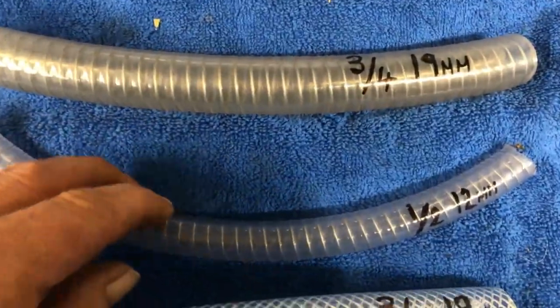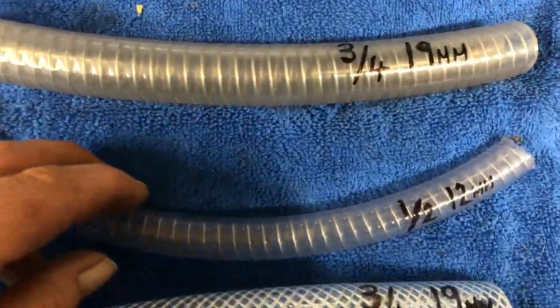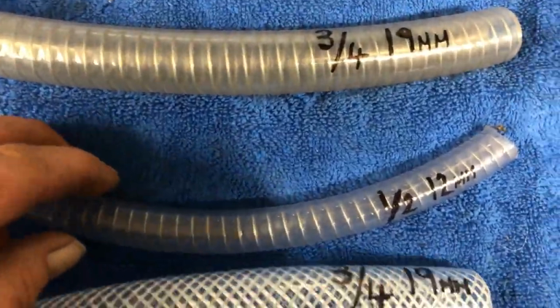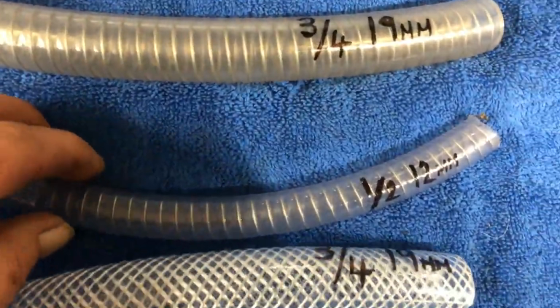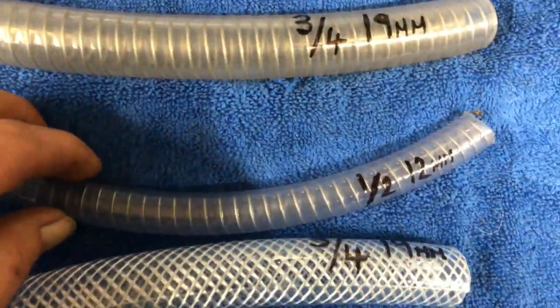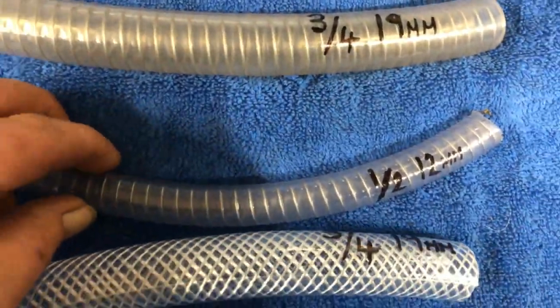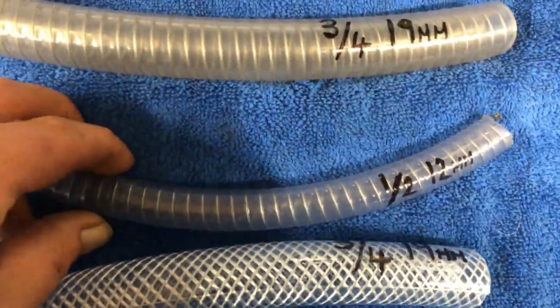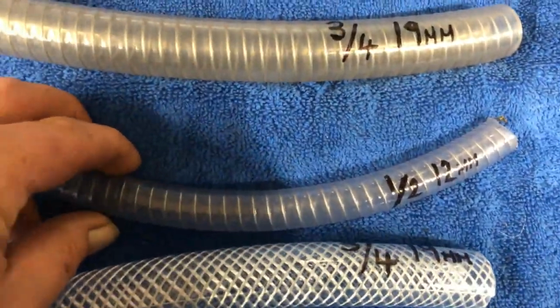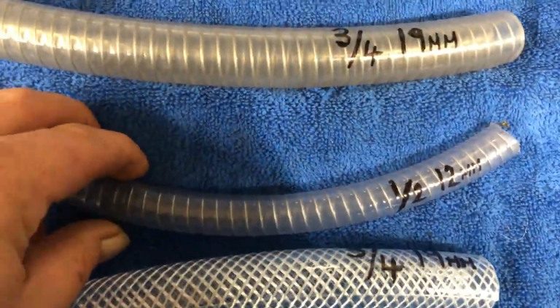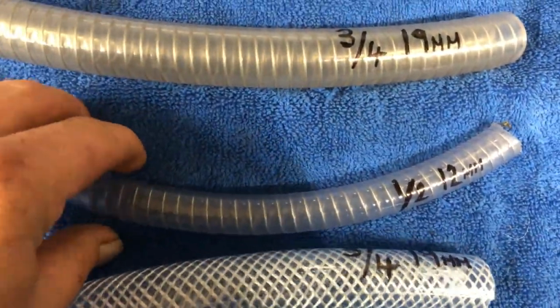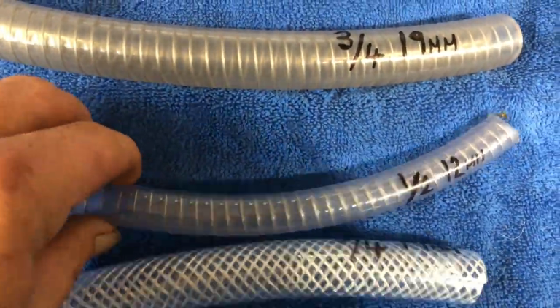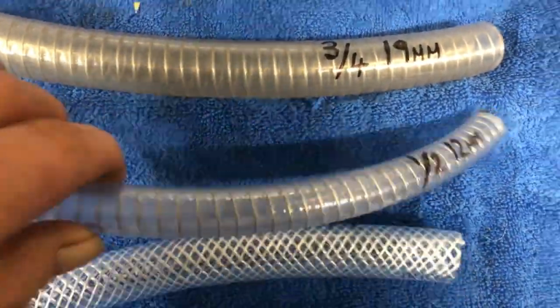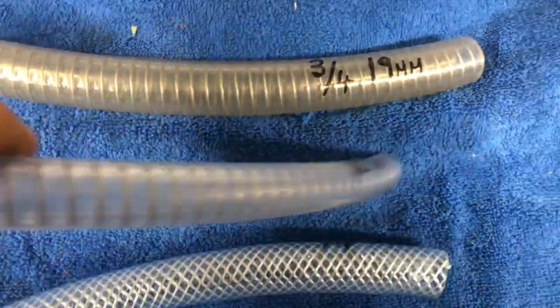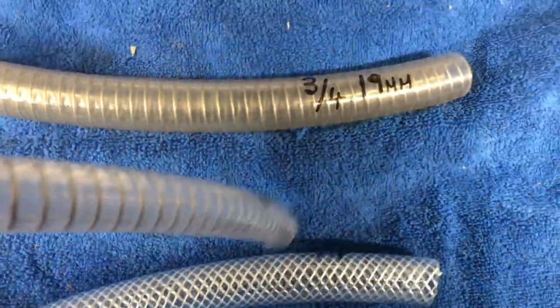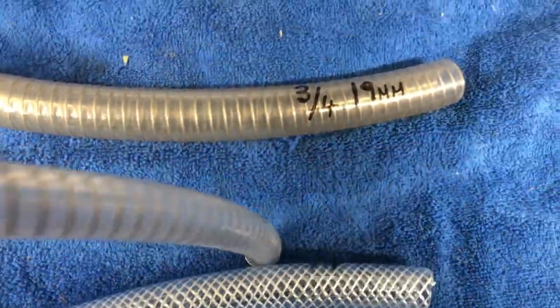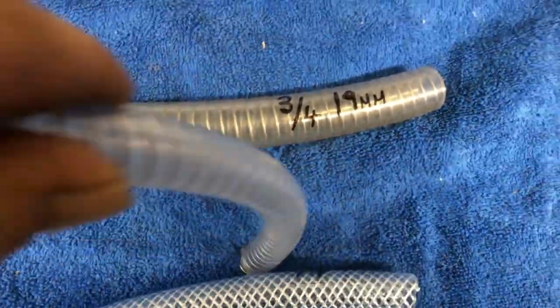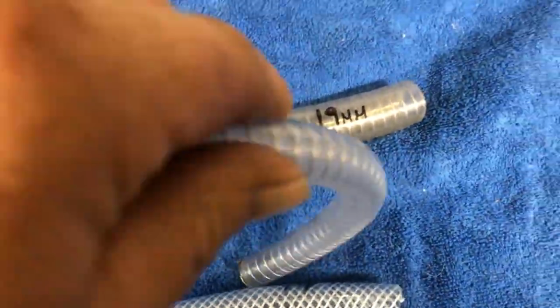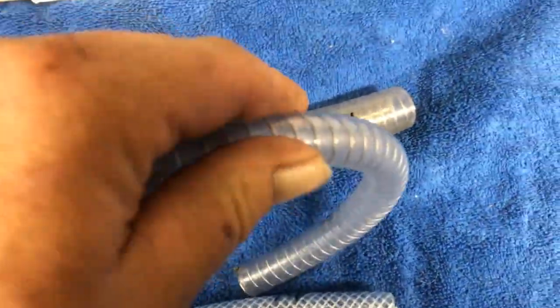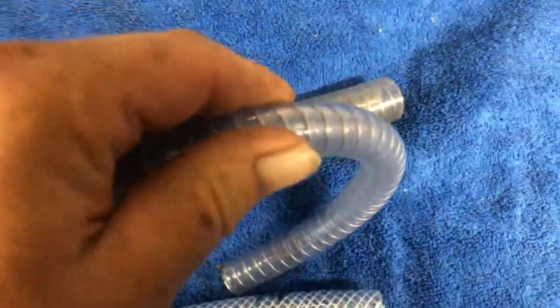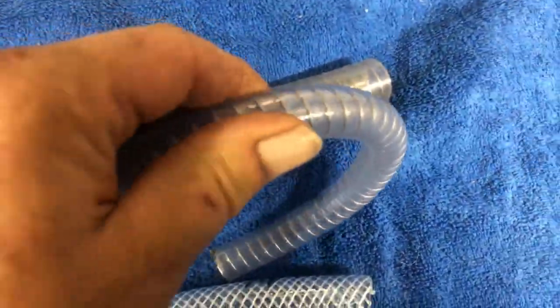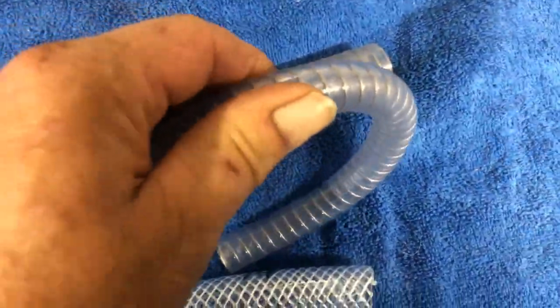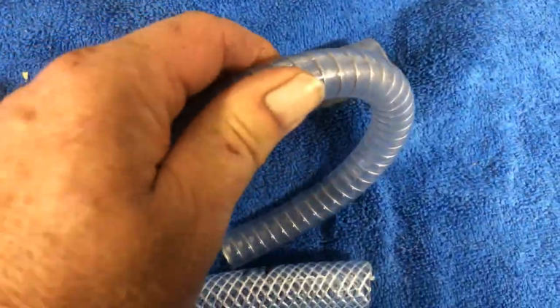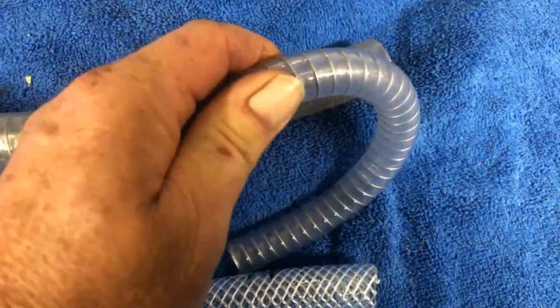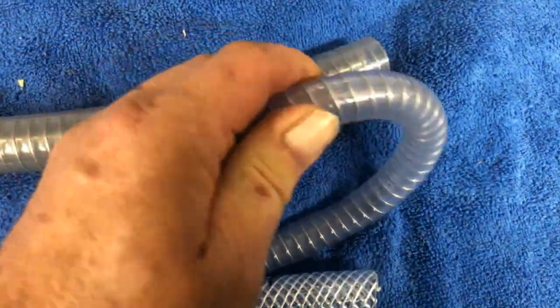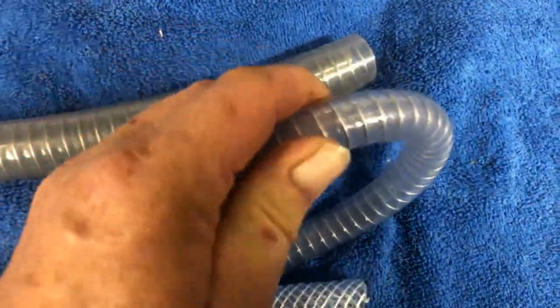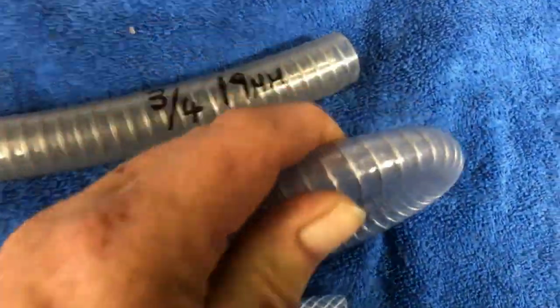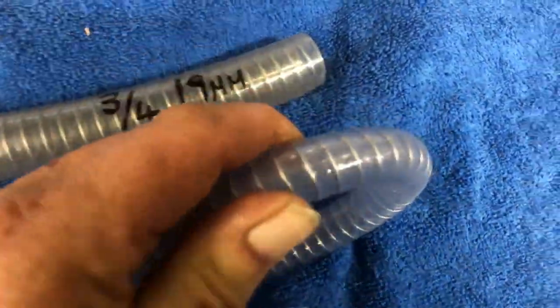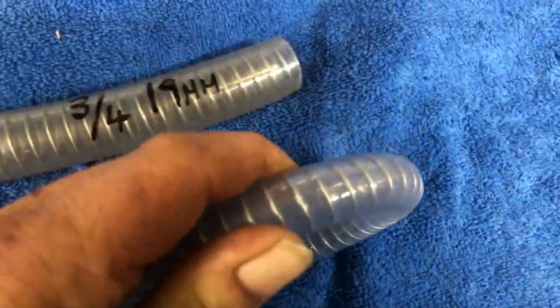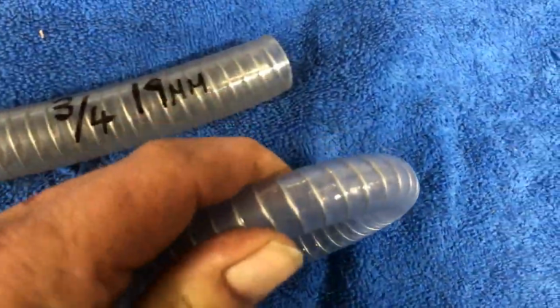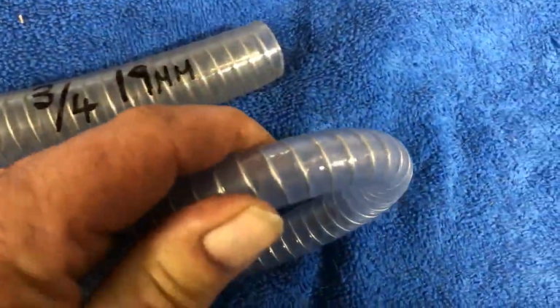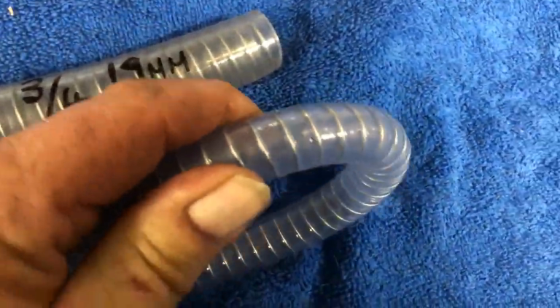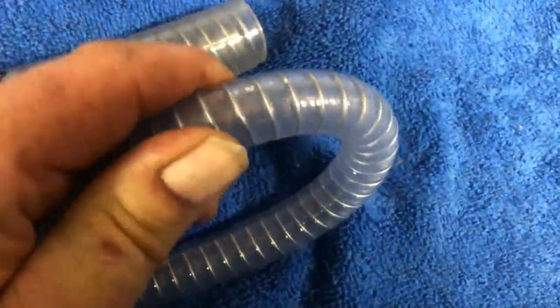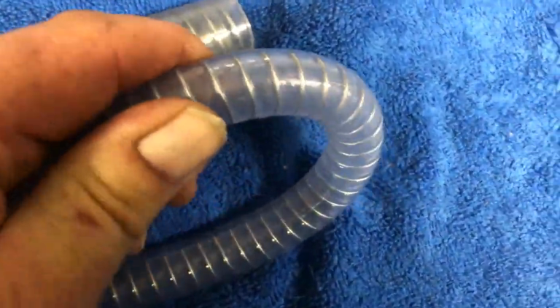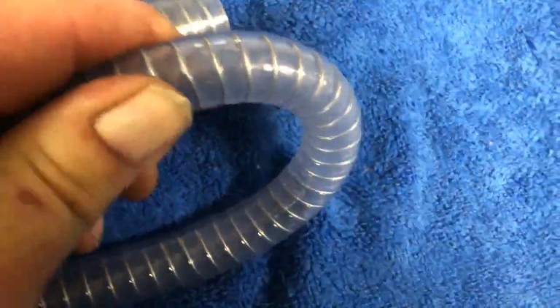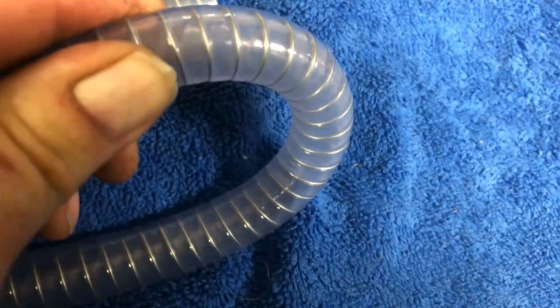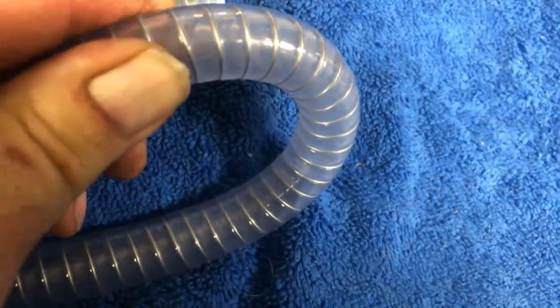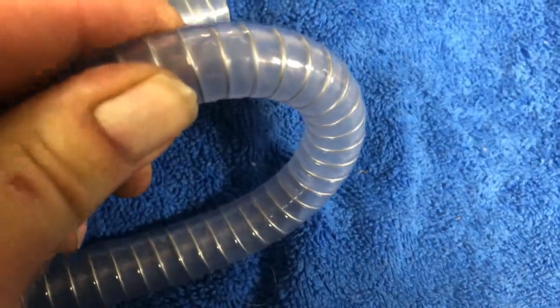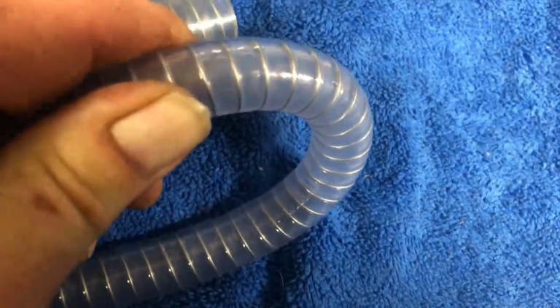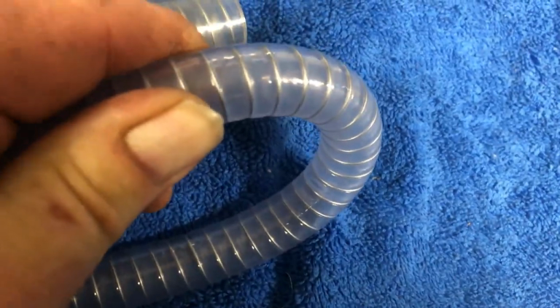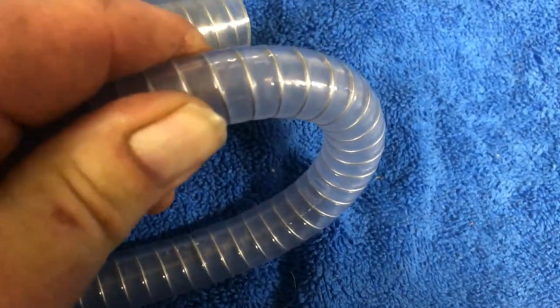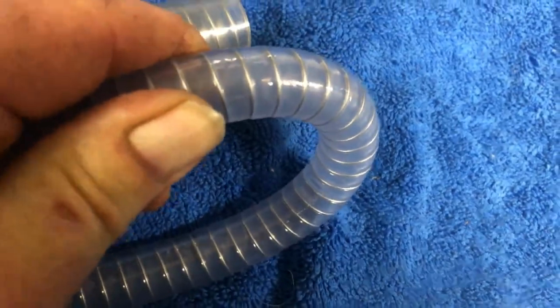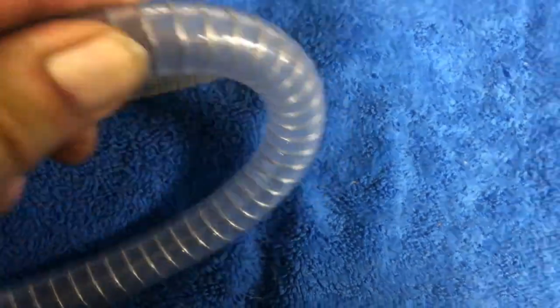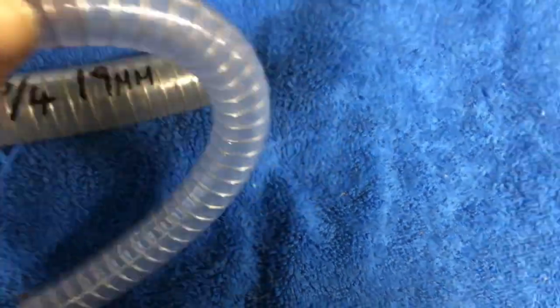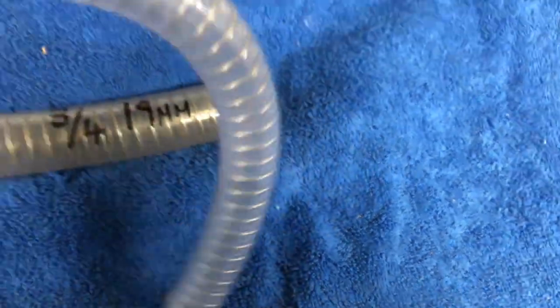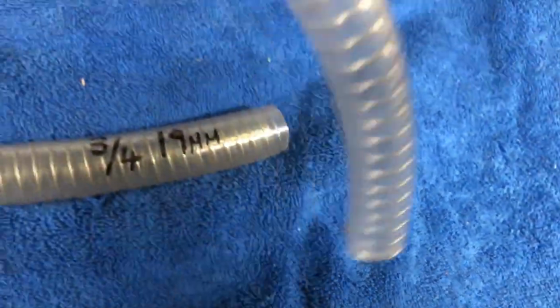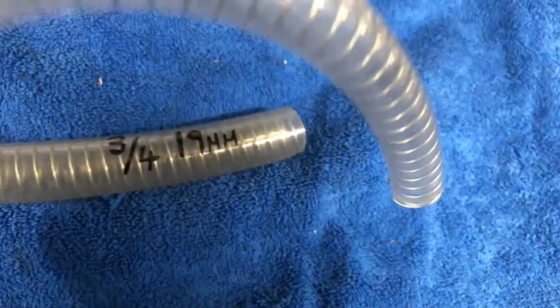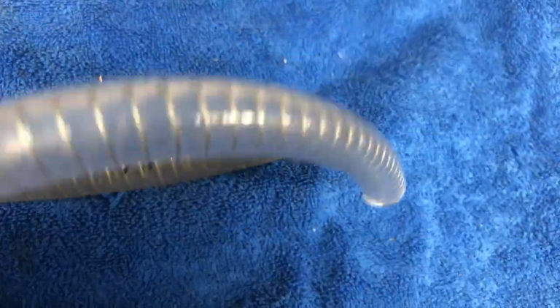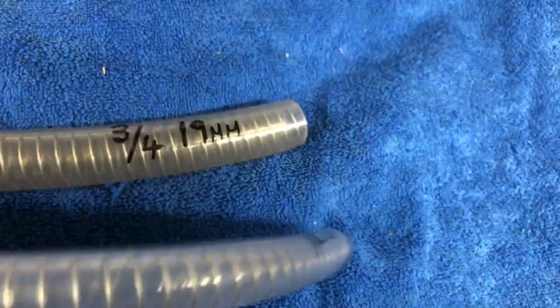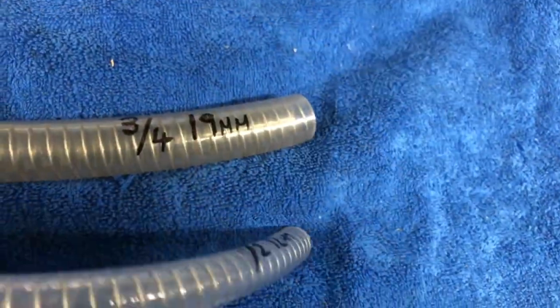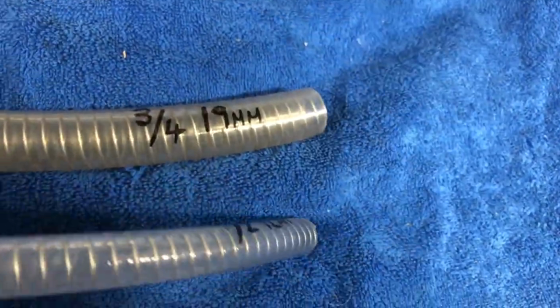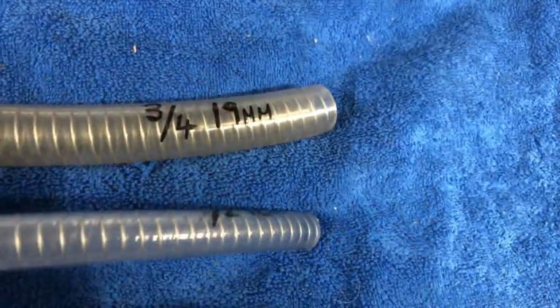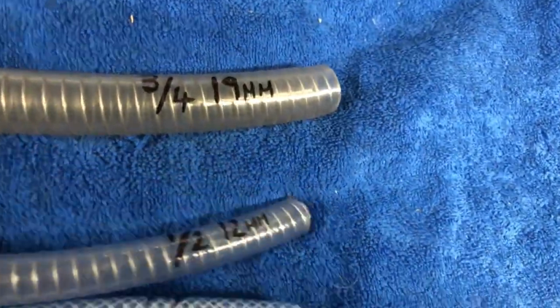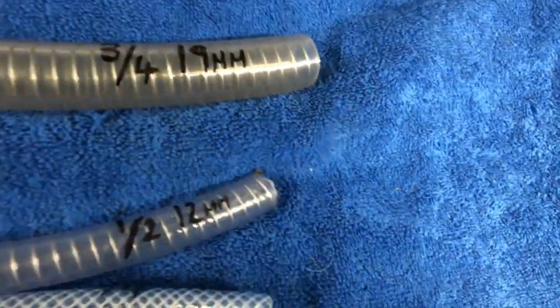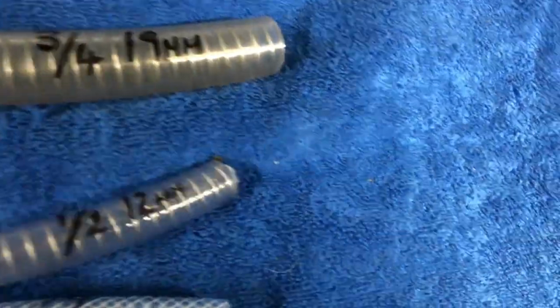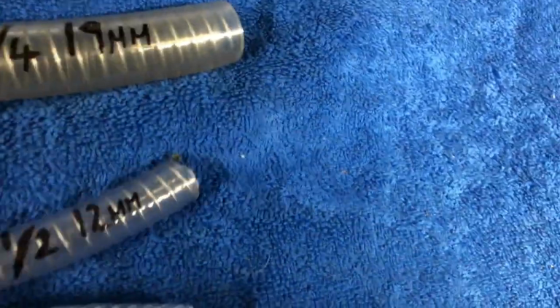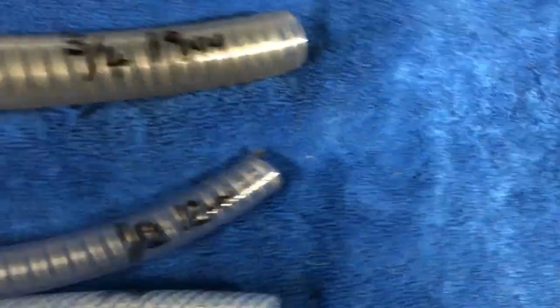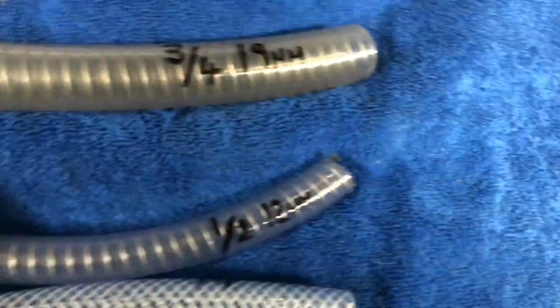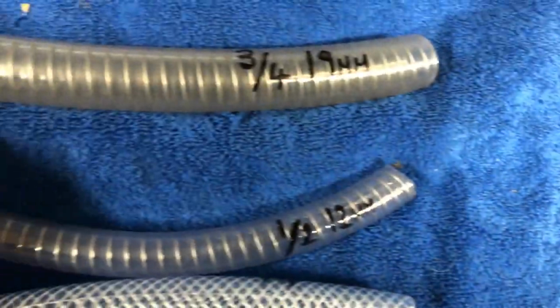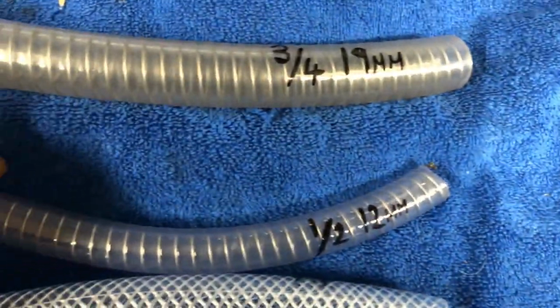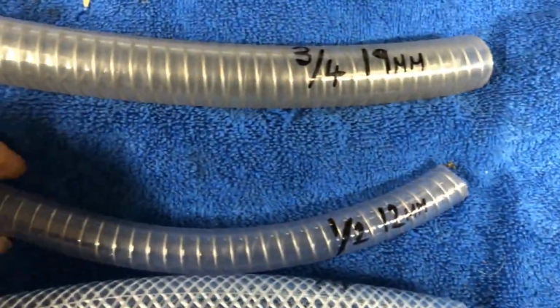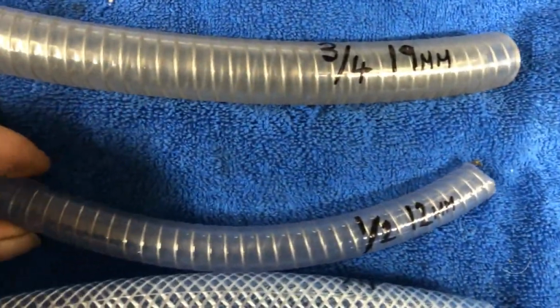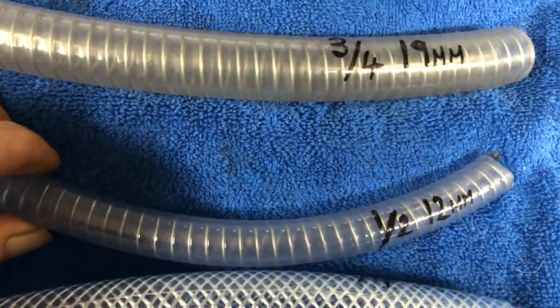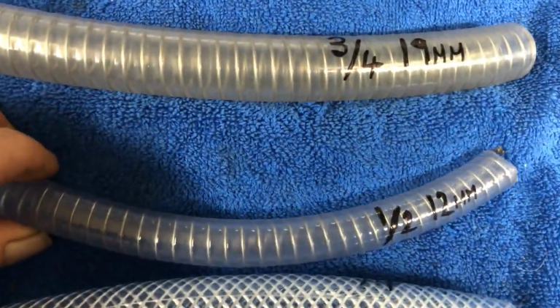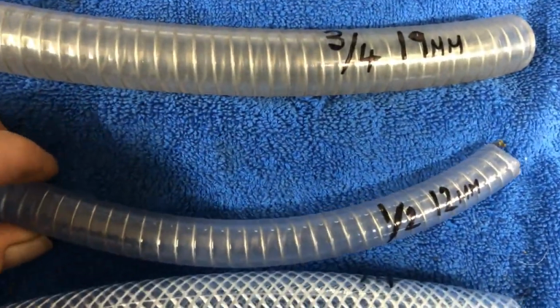This hose here is wire braided — you can do that, no problem, or put a tight bend in it. It will protect itself; it will not crease over.